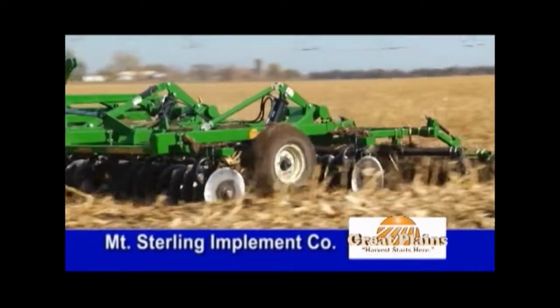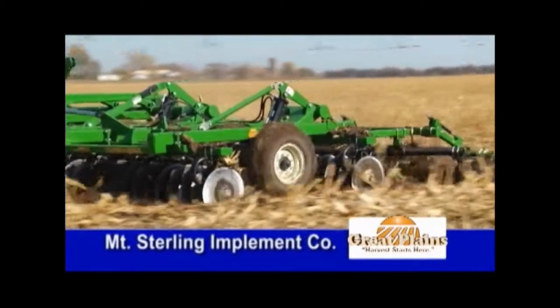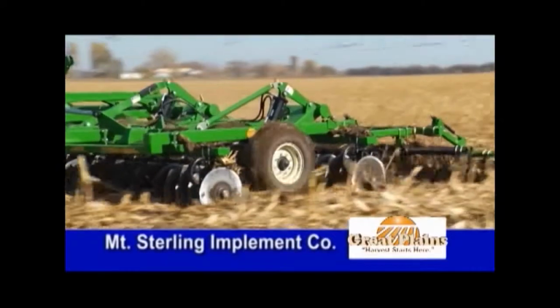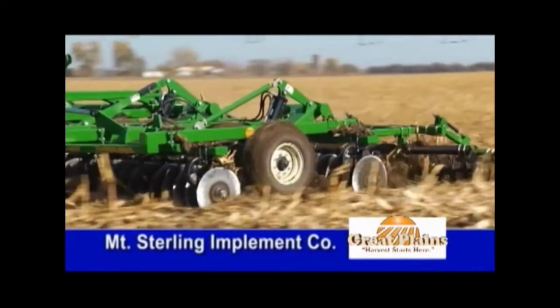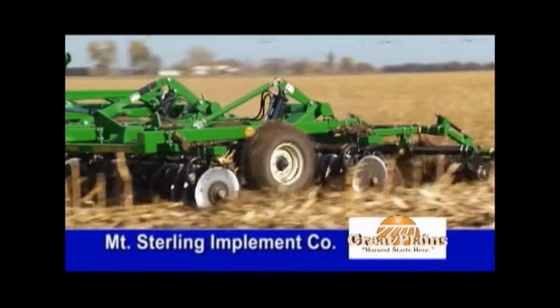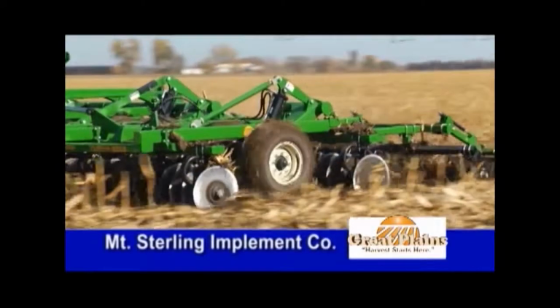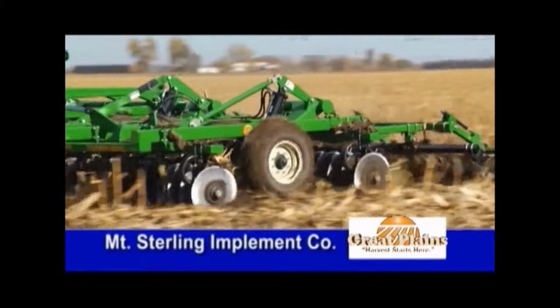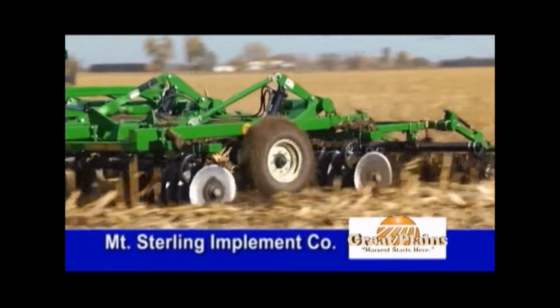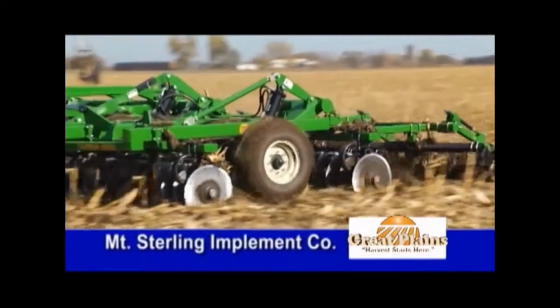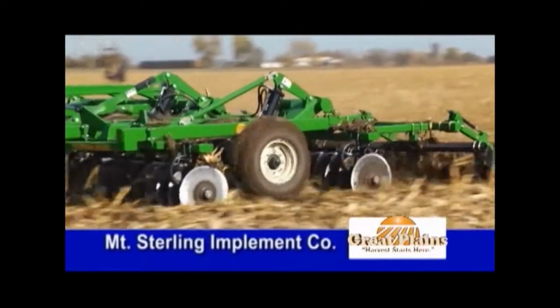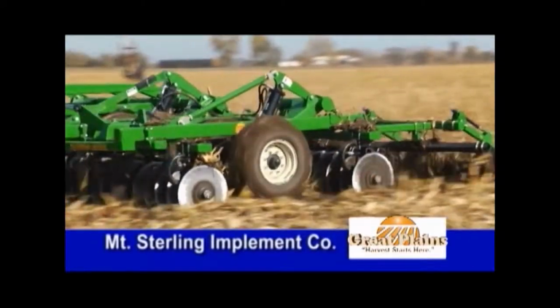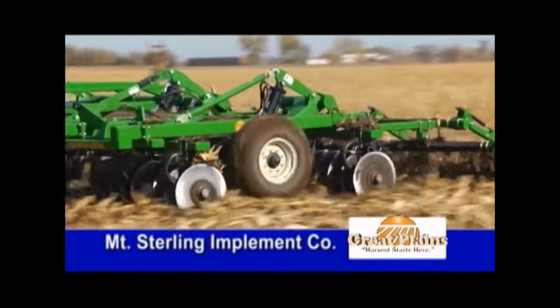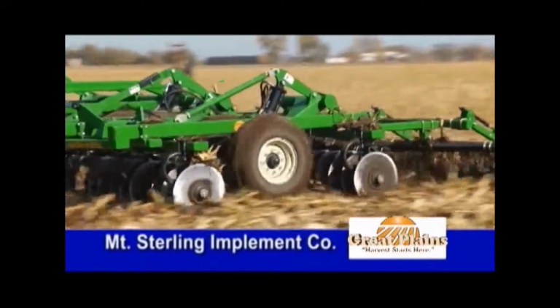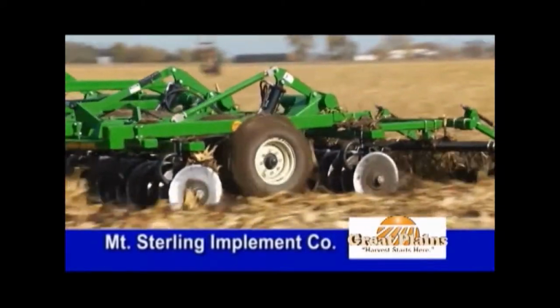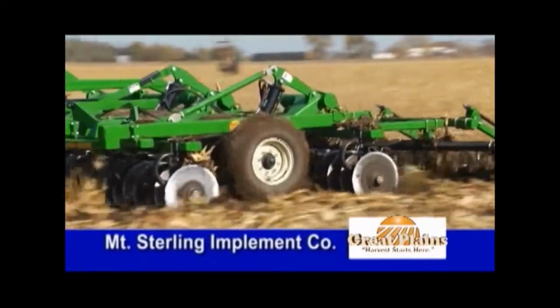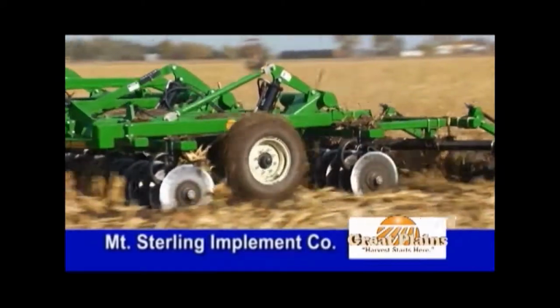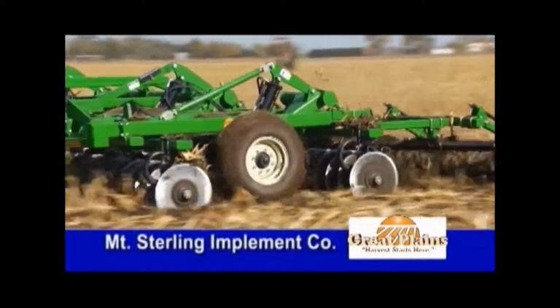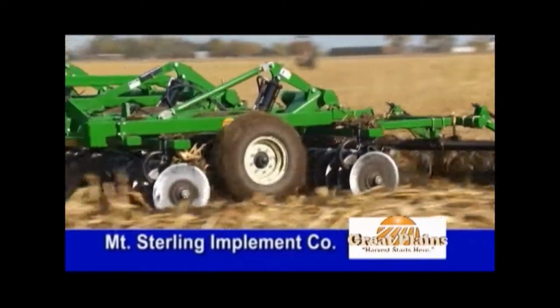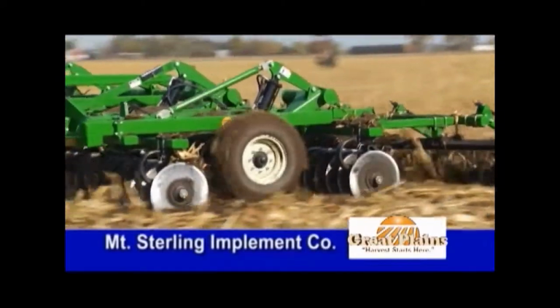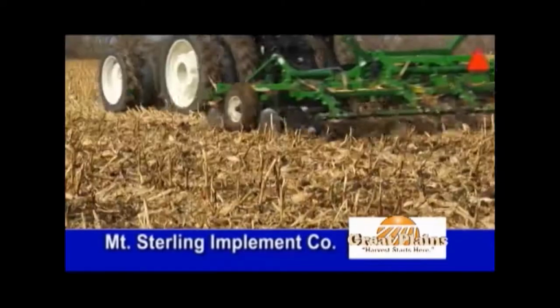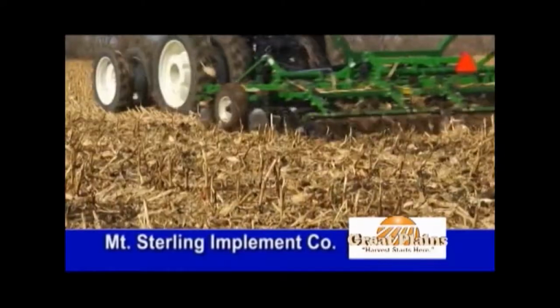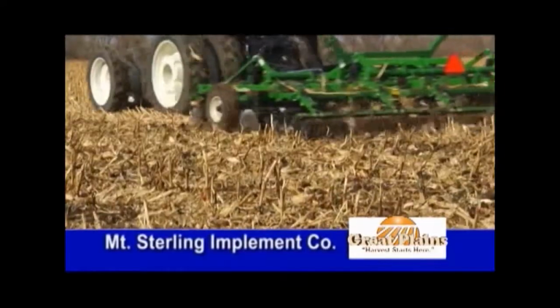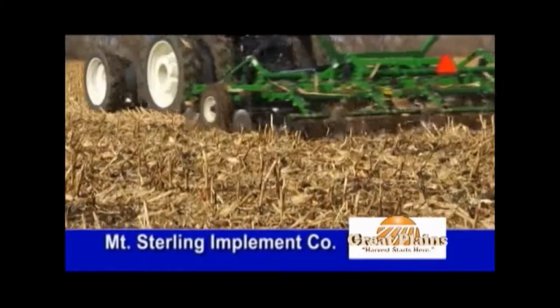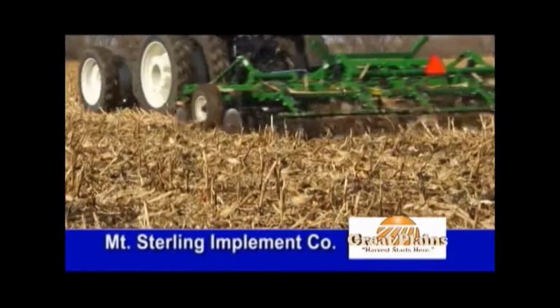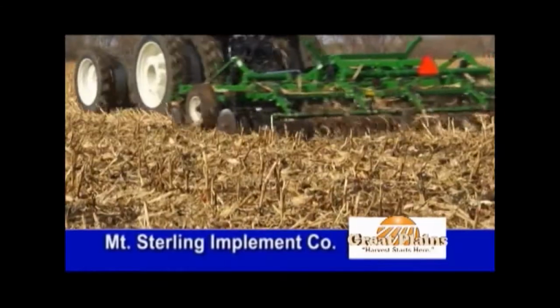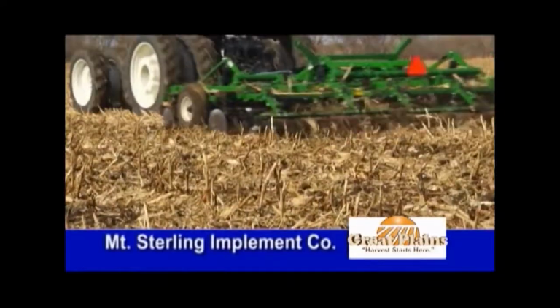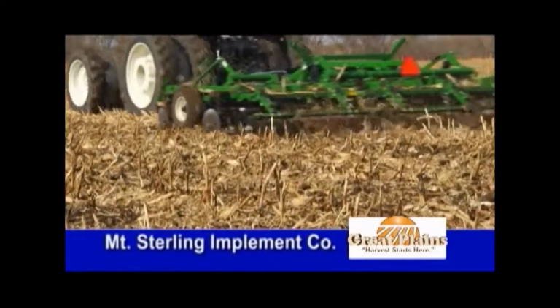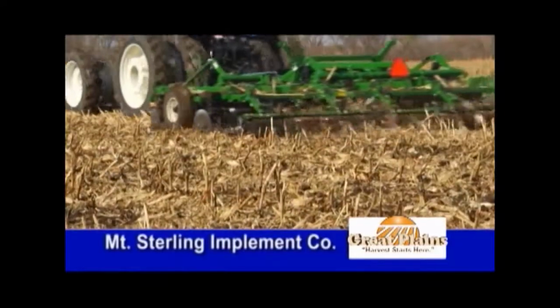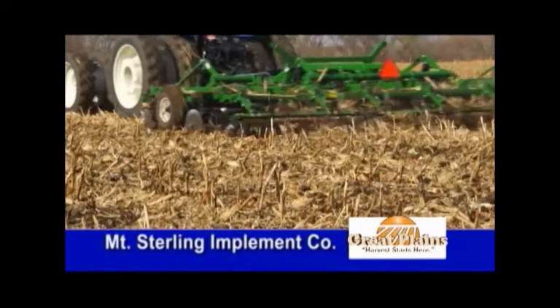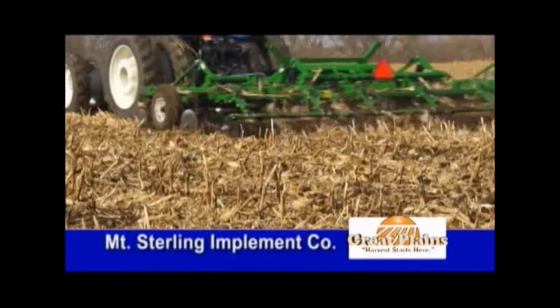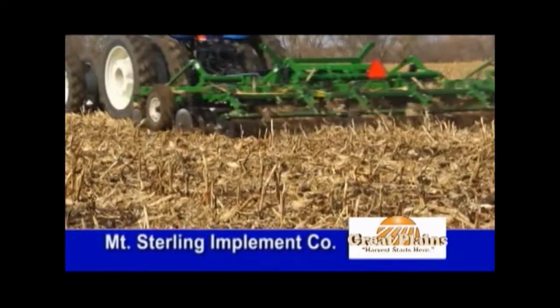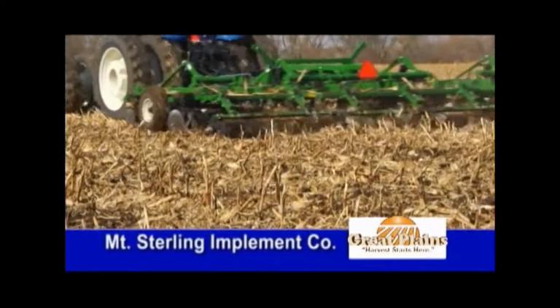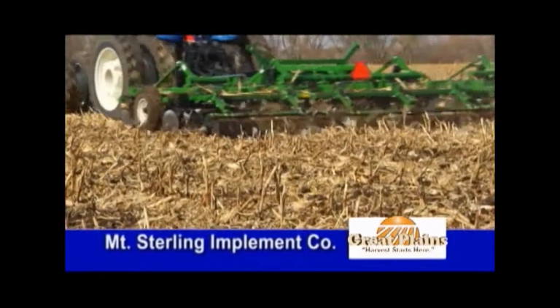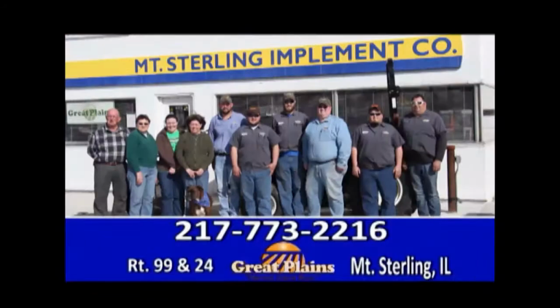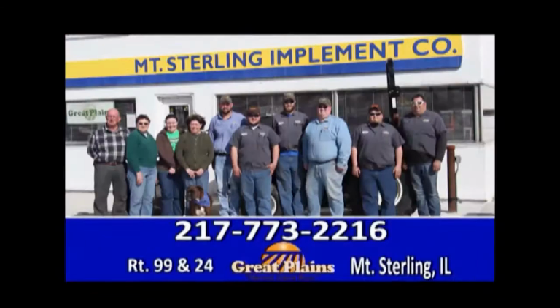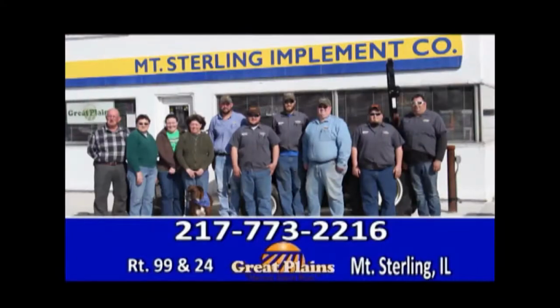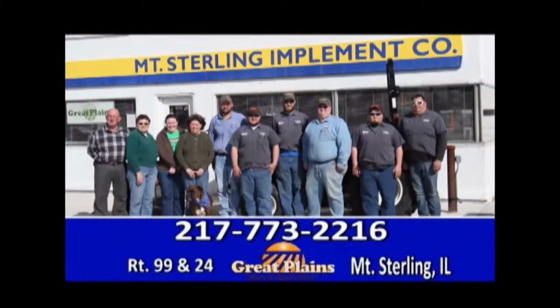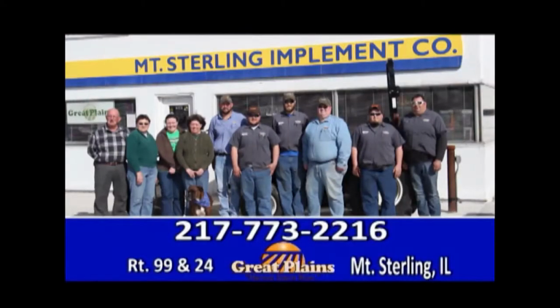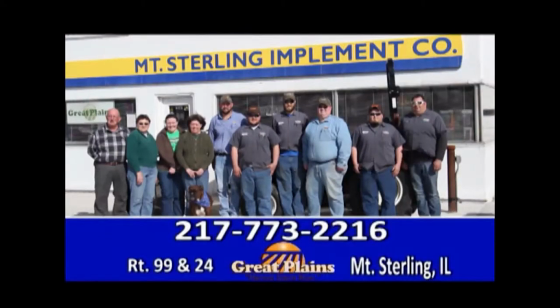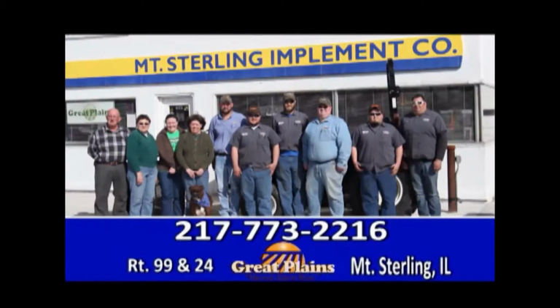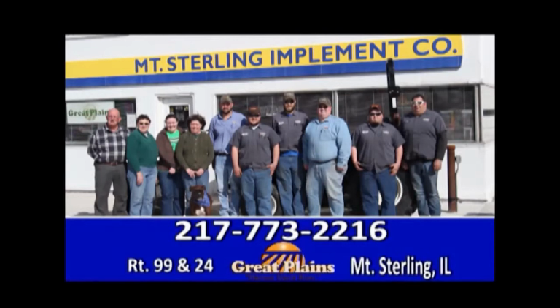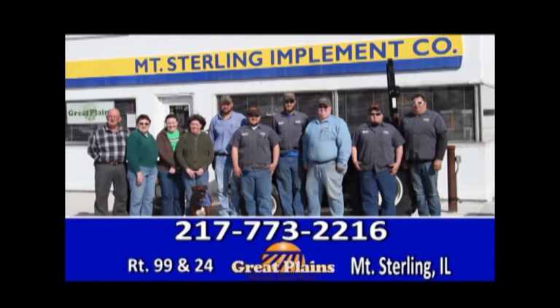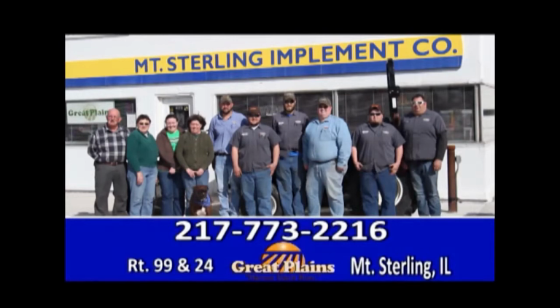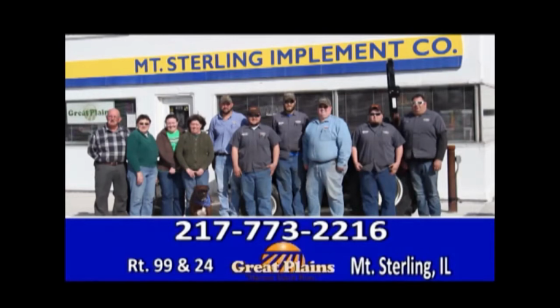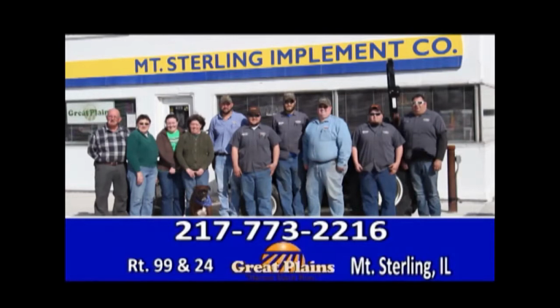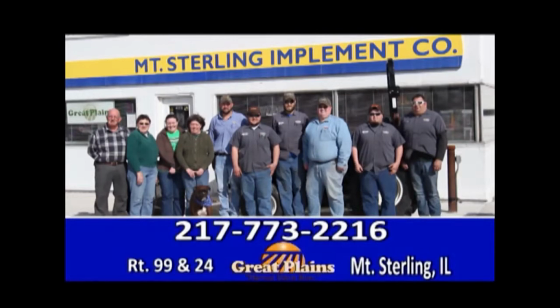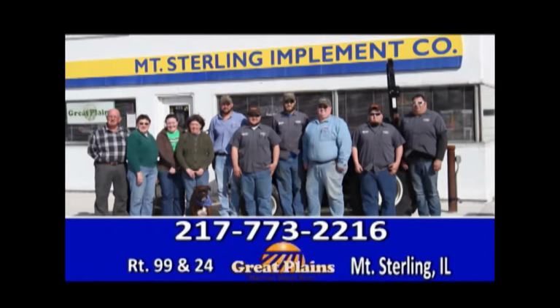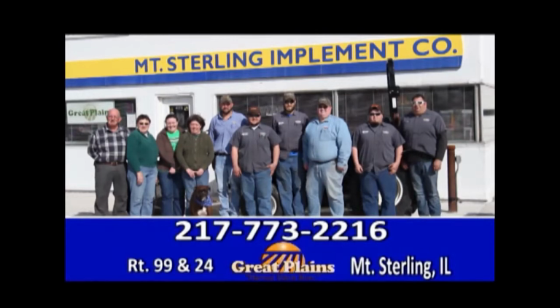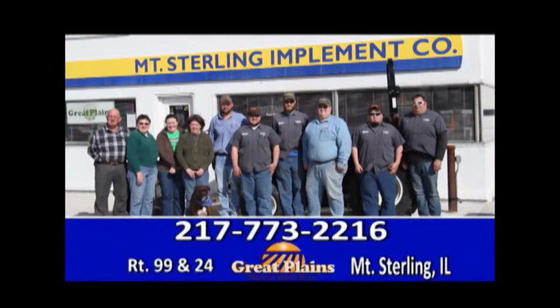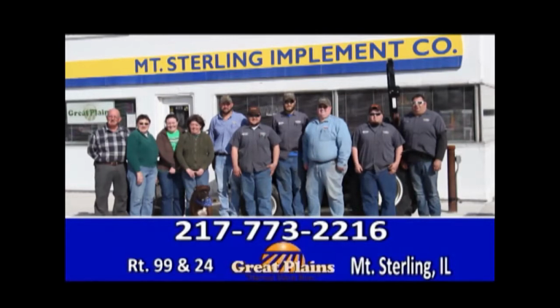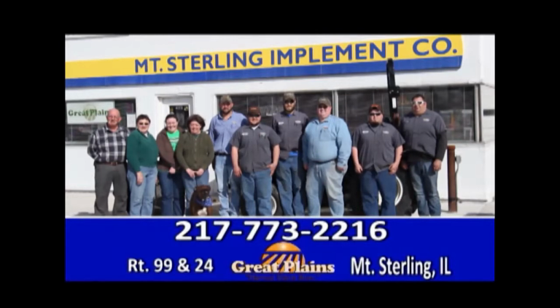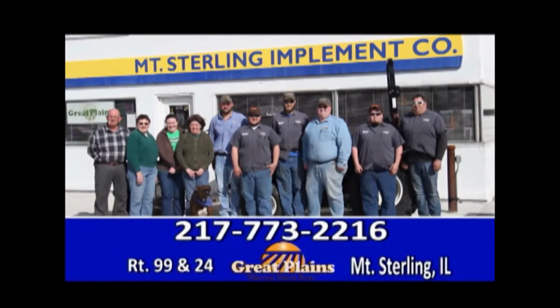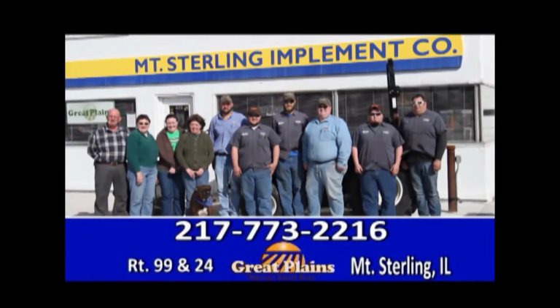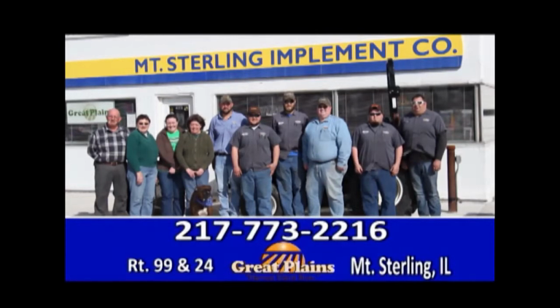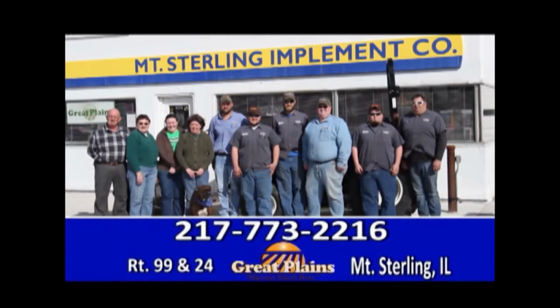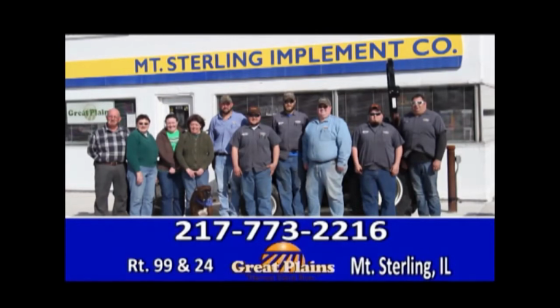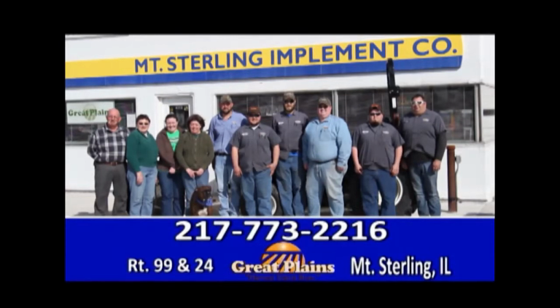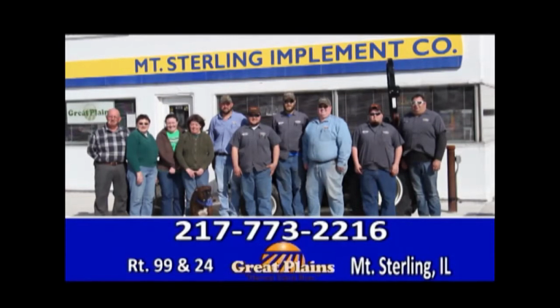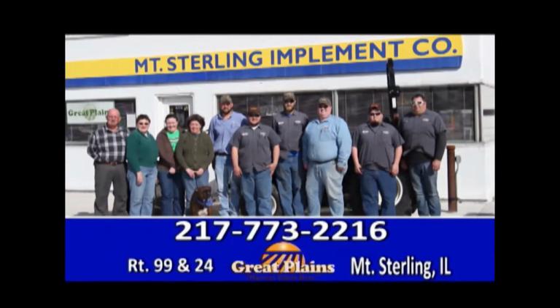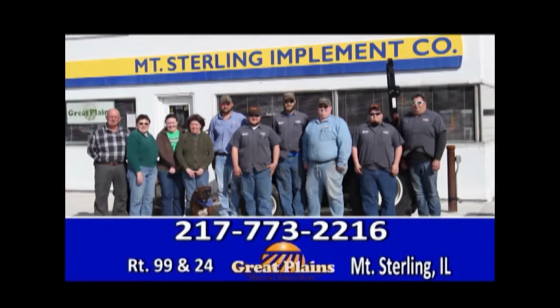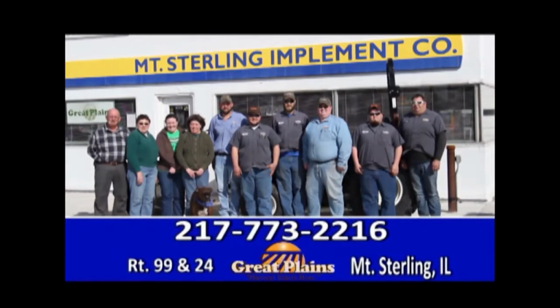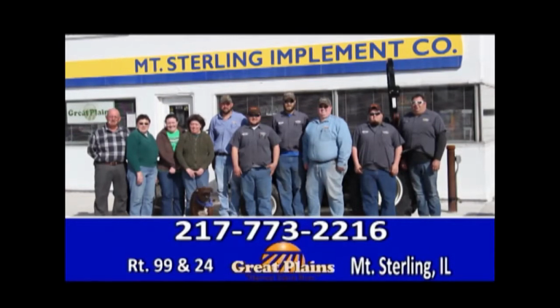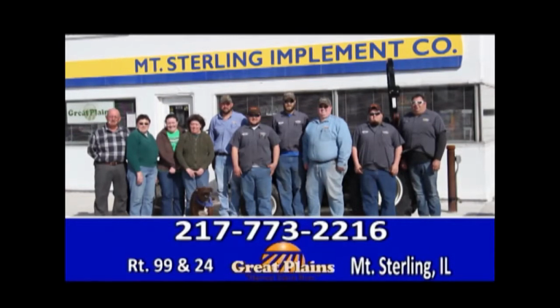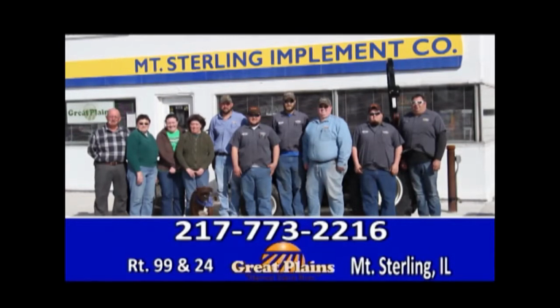Great Plains and Mount Sterling Implement have the equipment you need. Mount Sterling Implement at the junction of Route 99 and 24 in Mount Sterling.